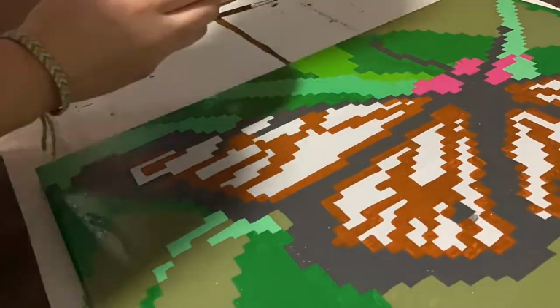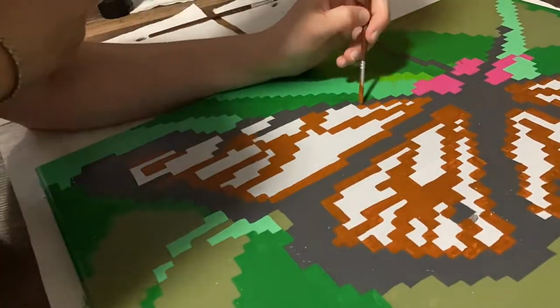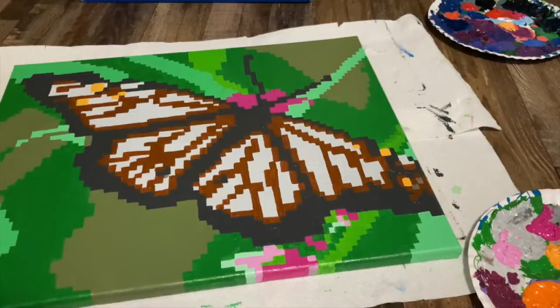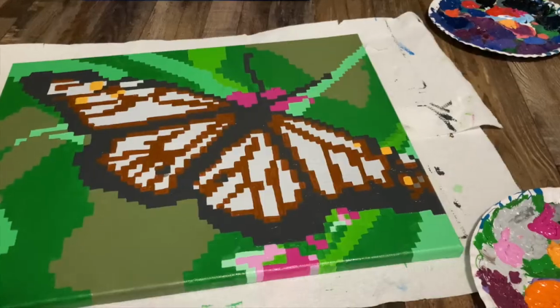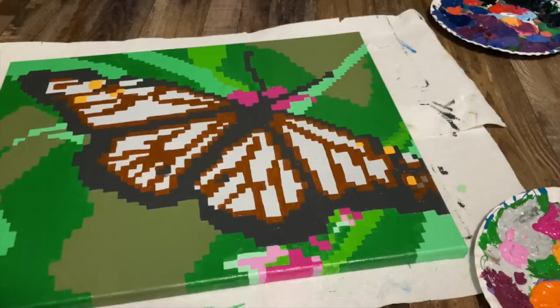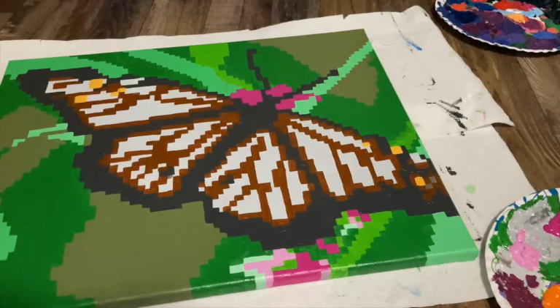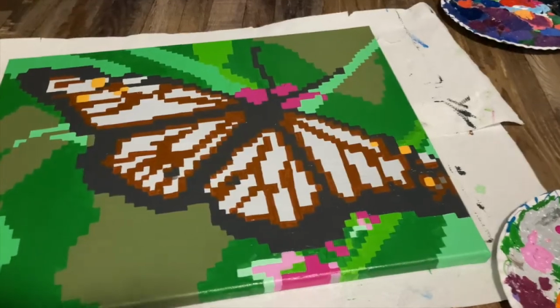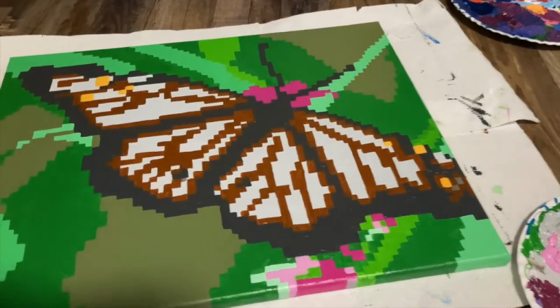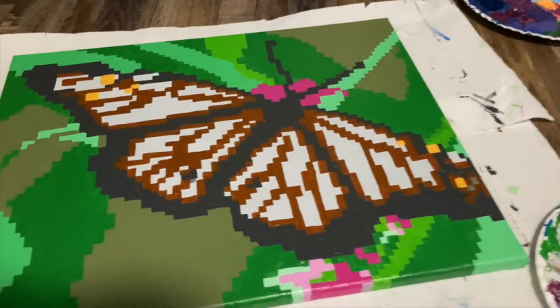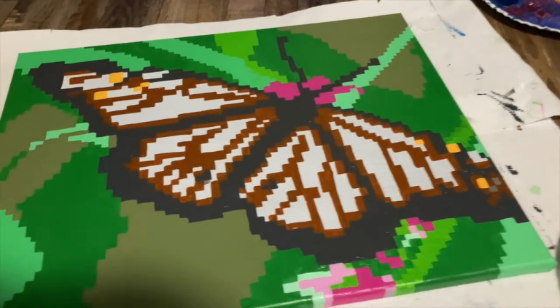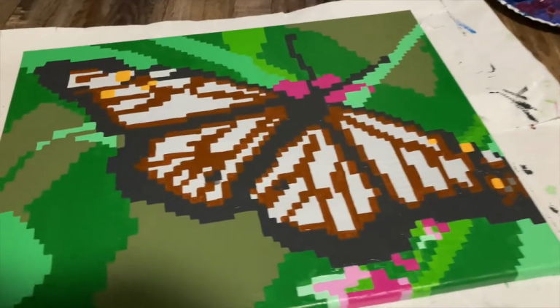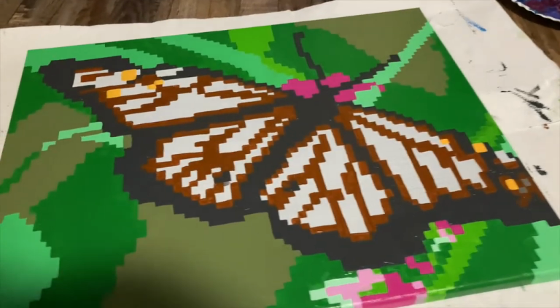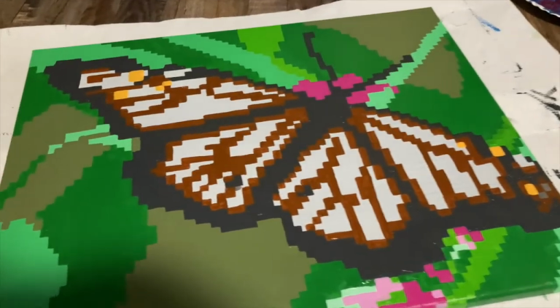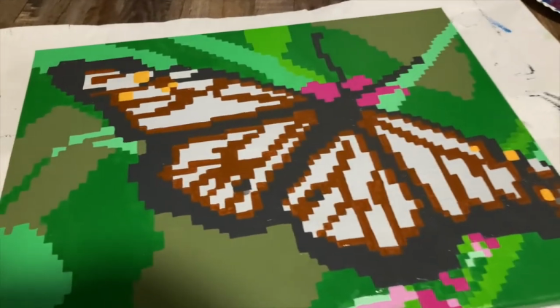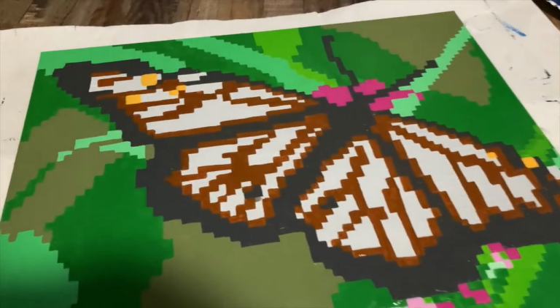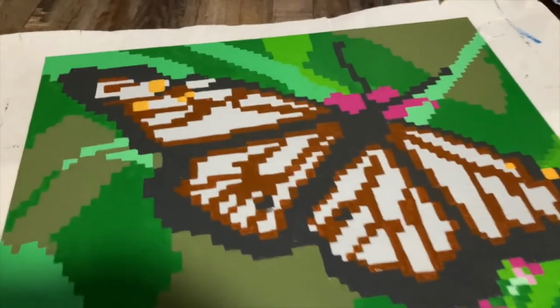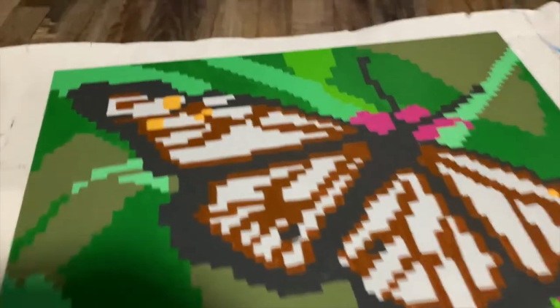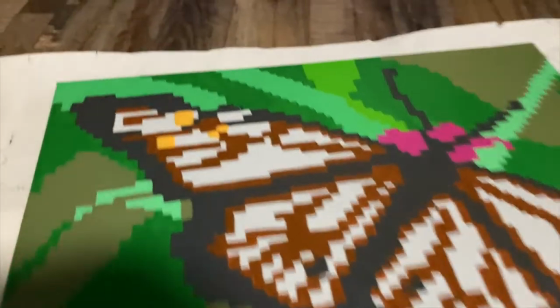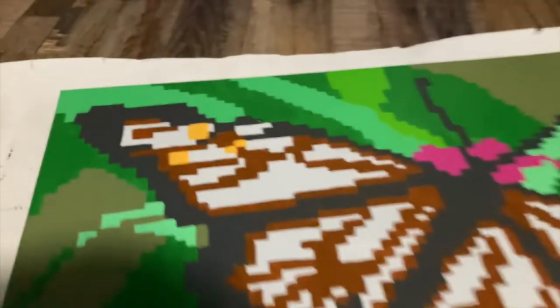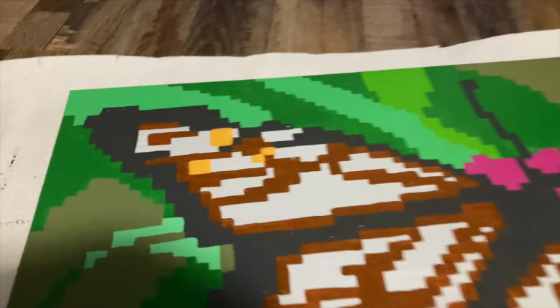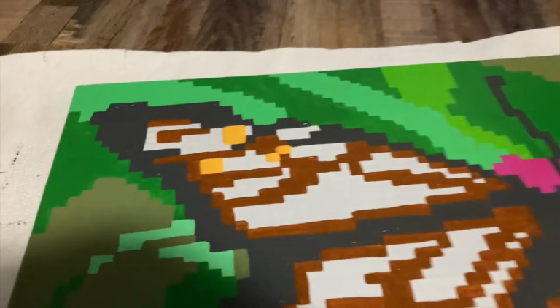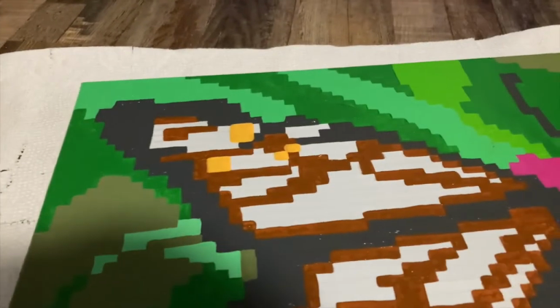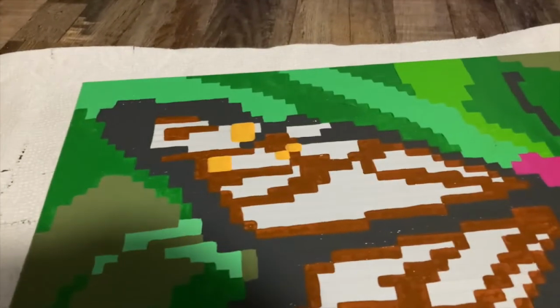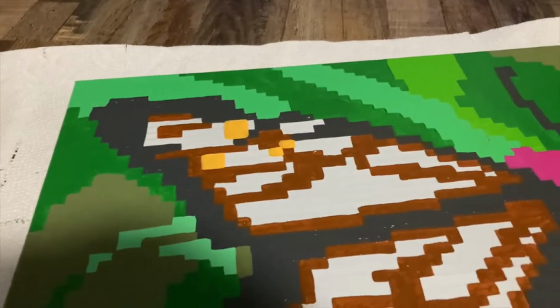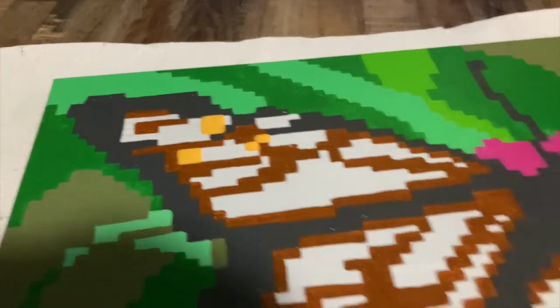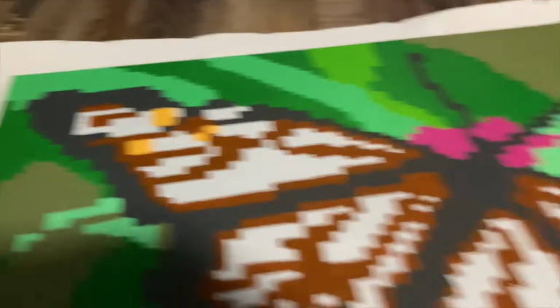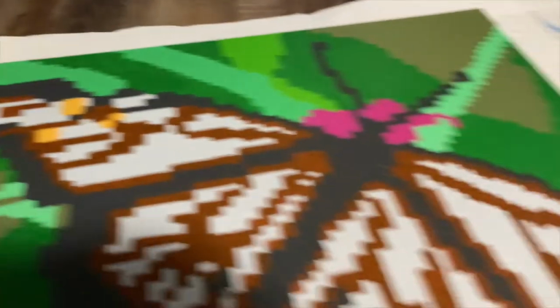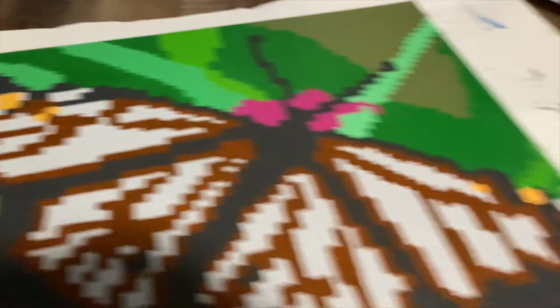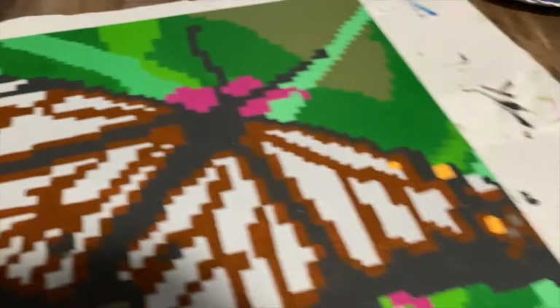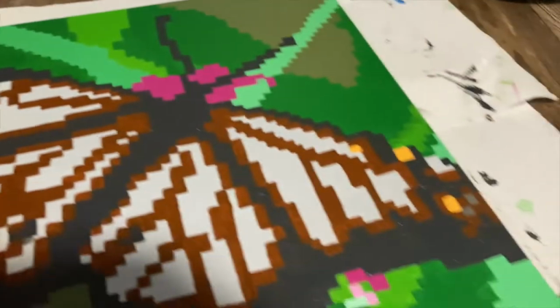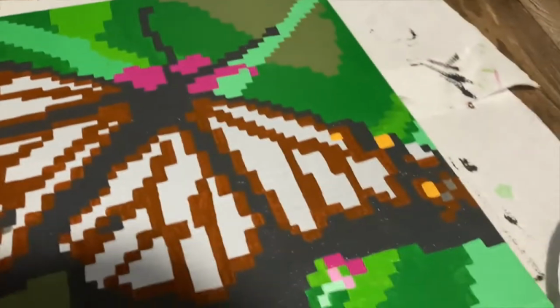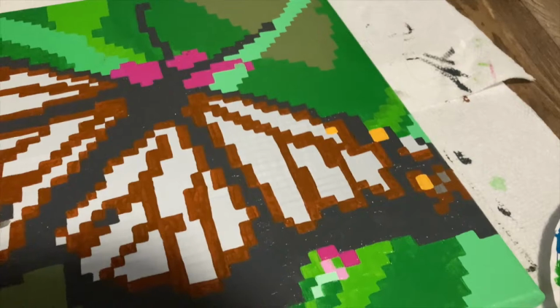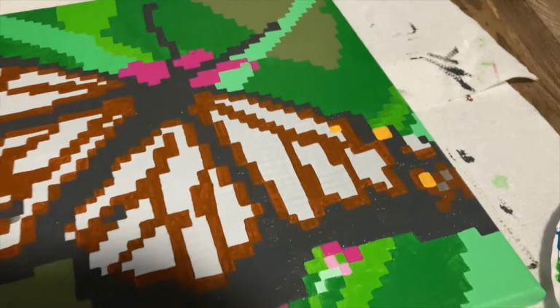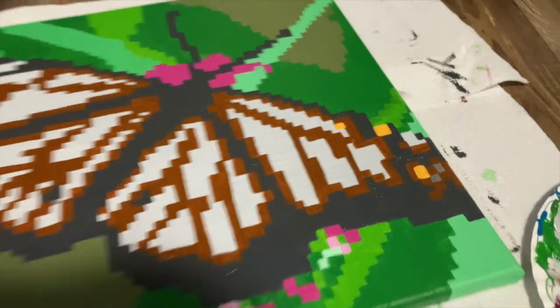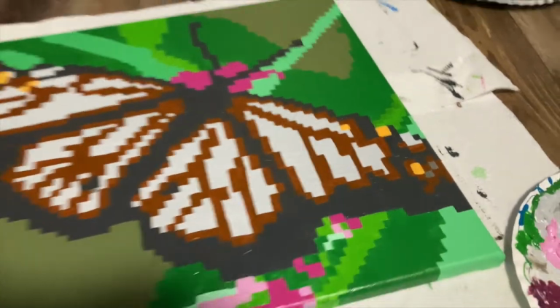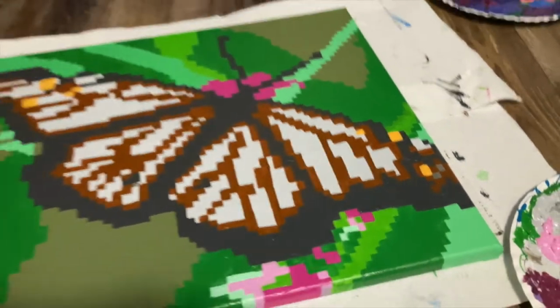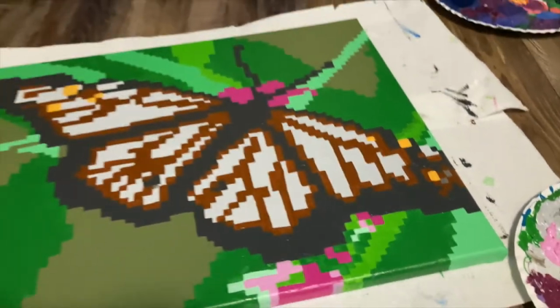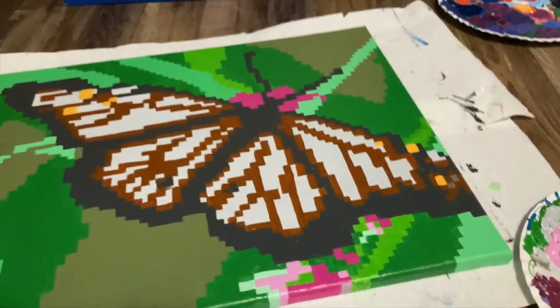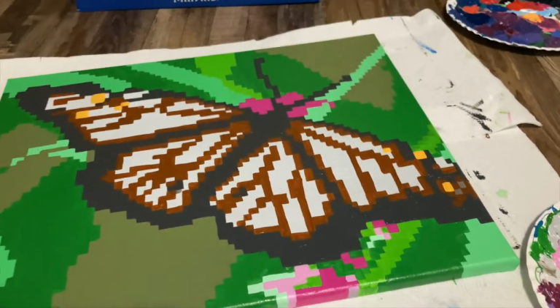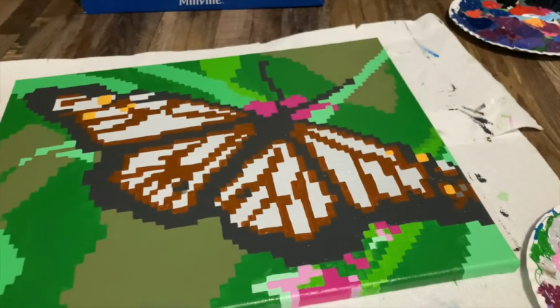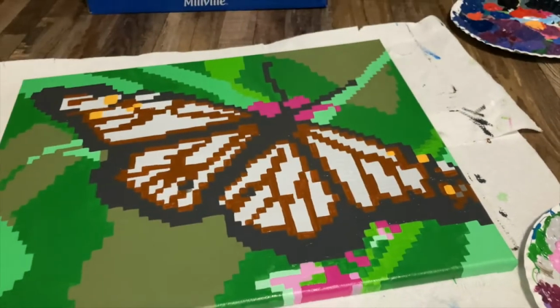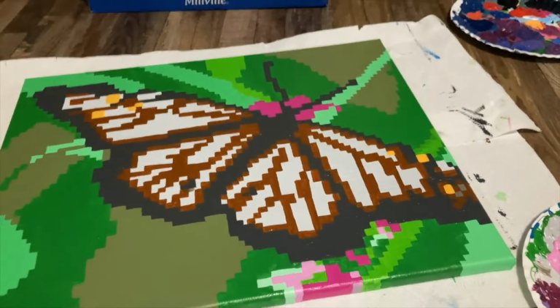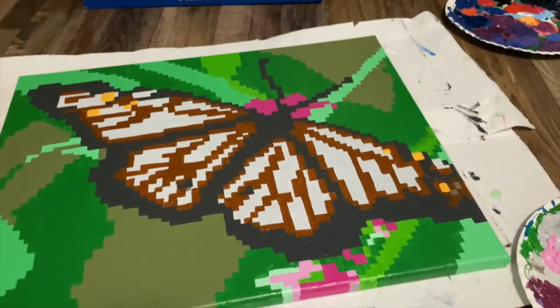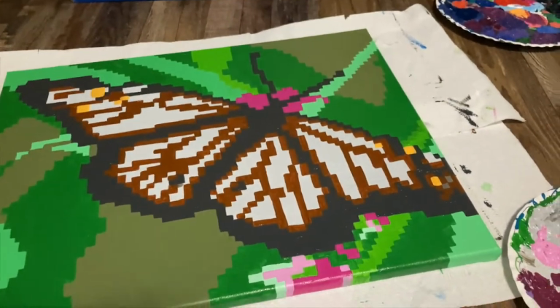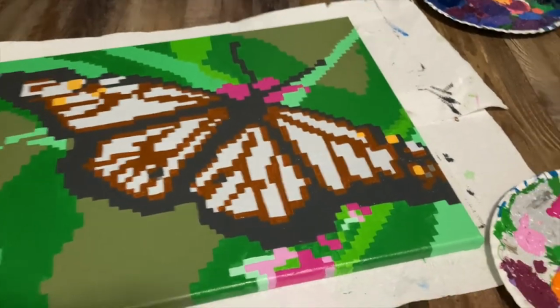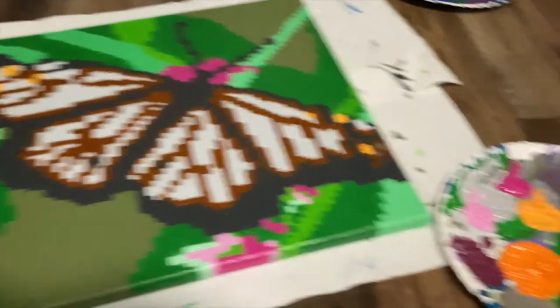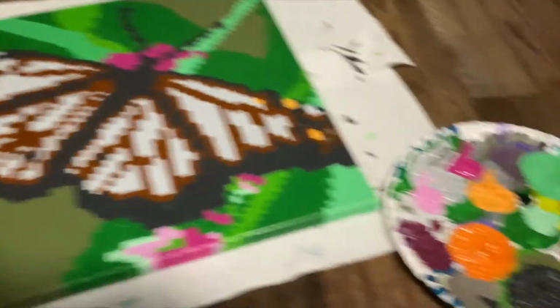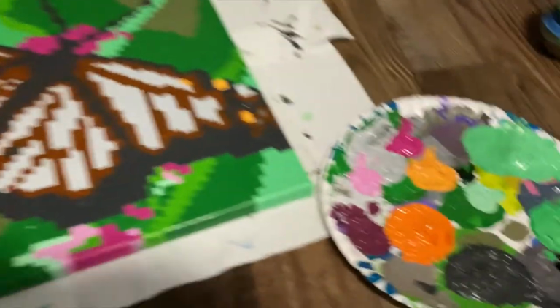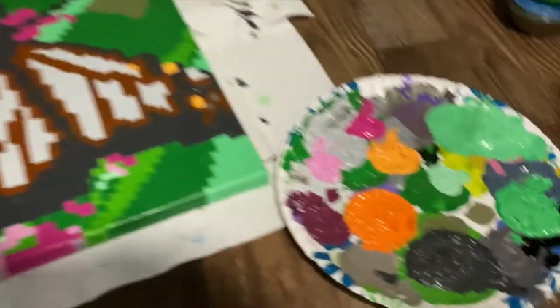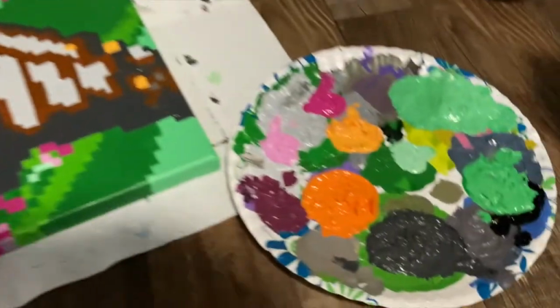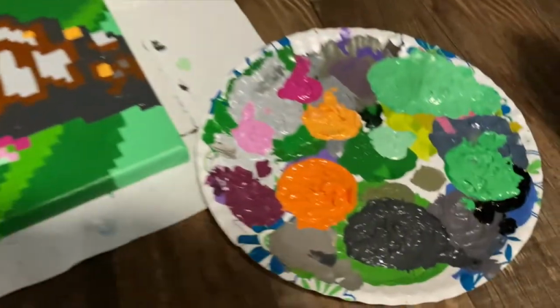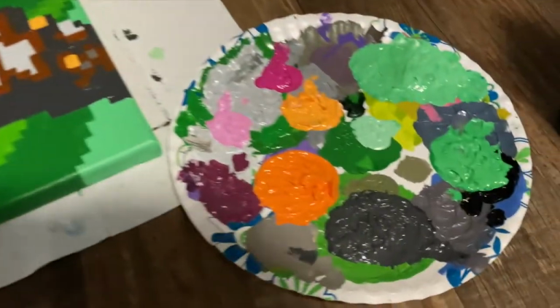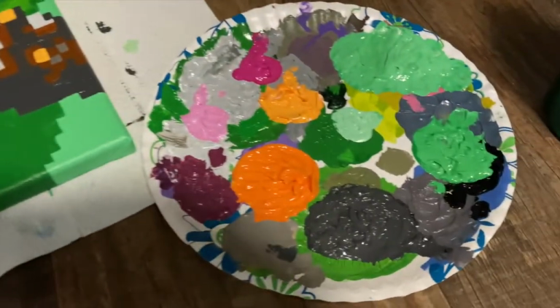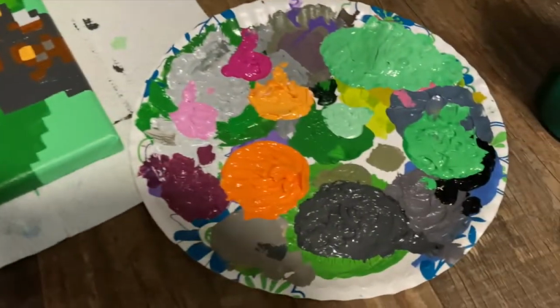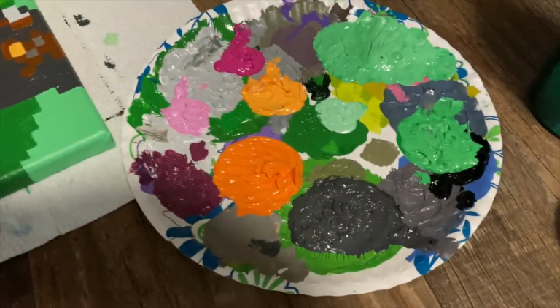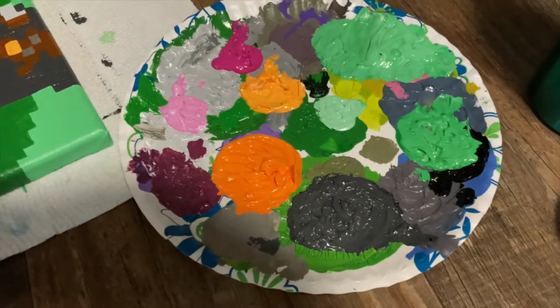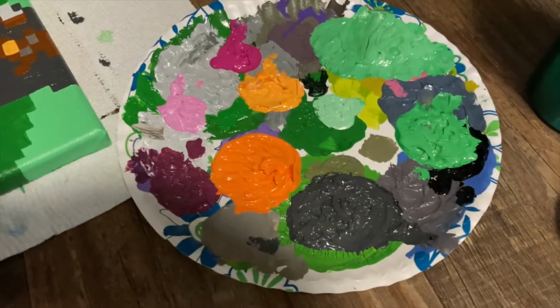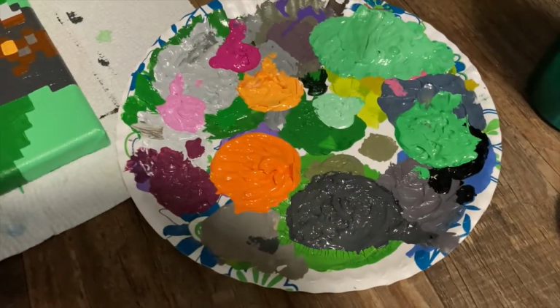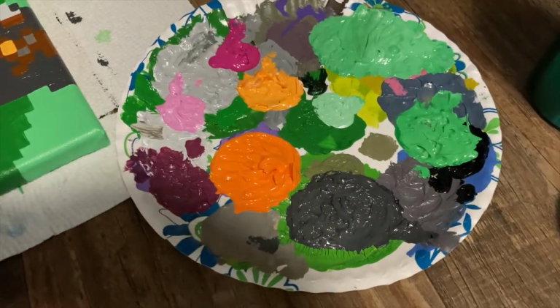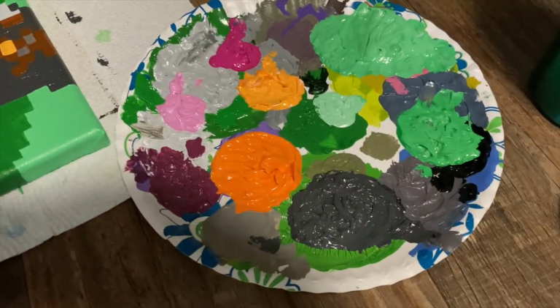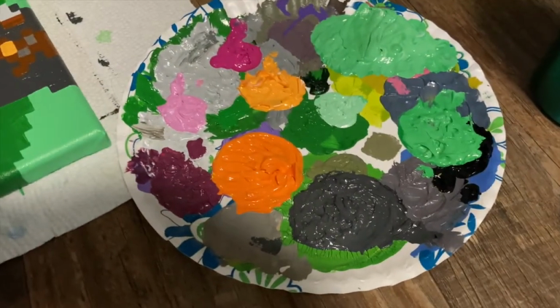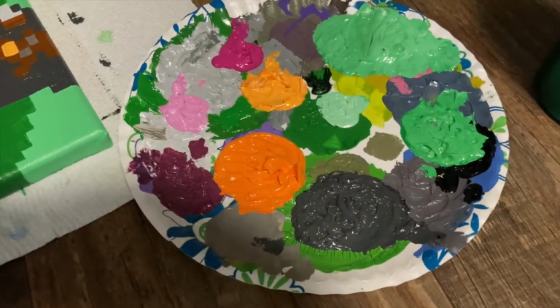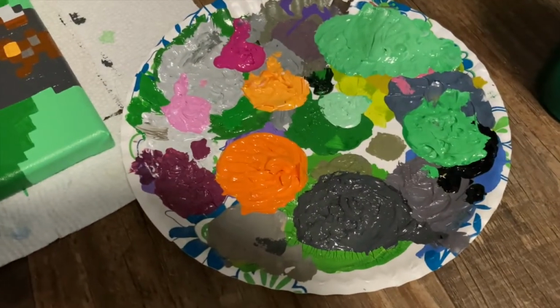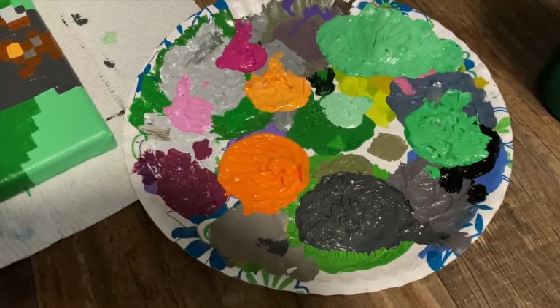I just added the darkest and lightest oranges, as you can see, so now I'm going to fill in the rest of it with sort of a medium orange.